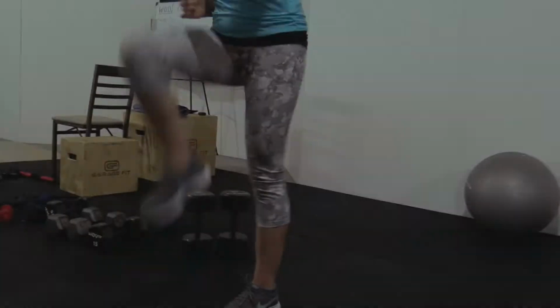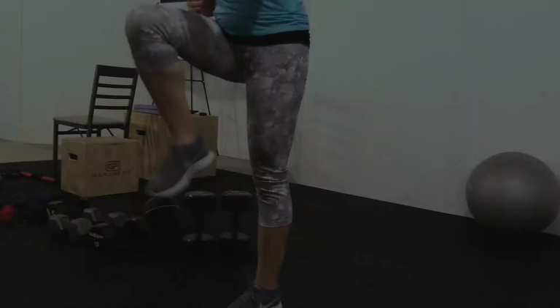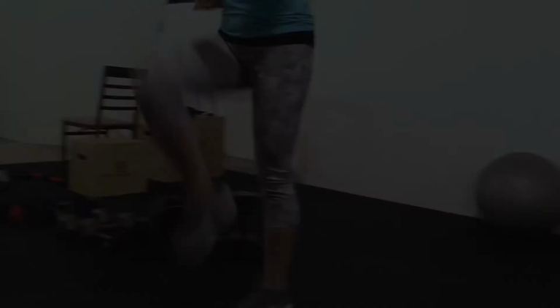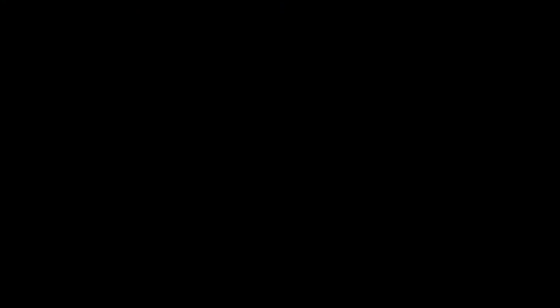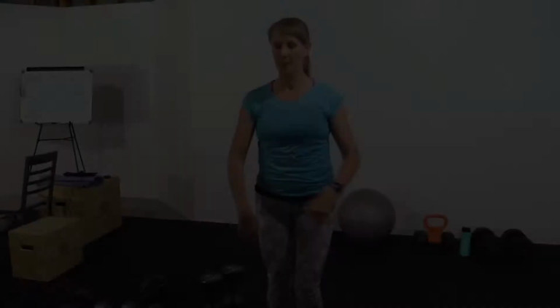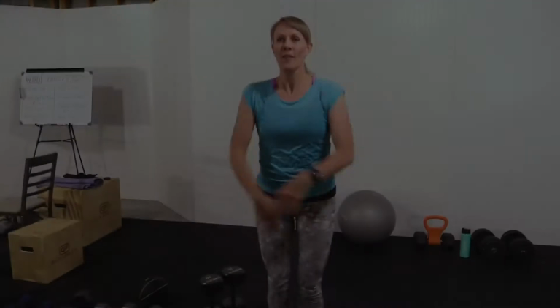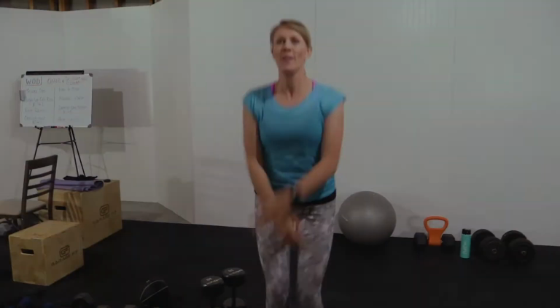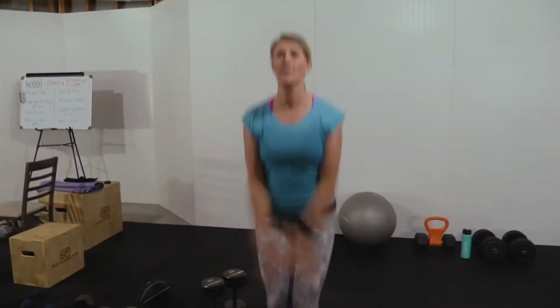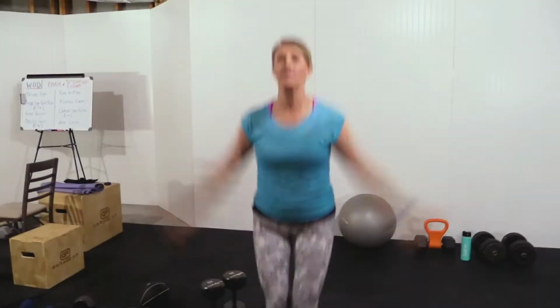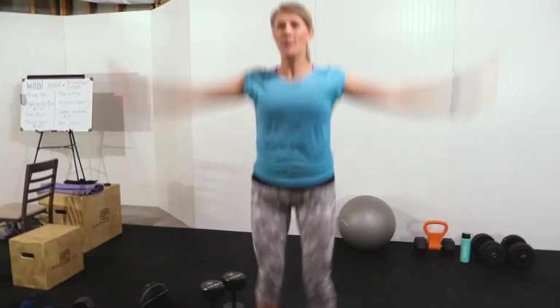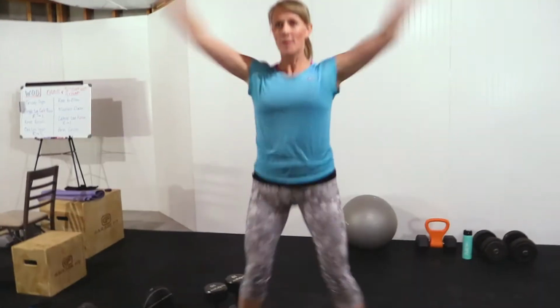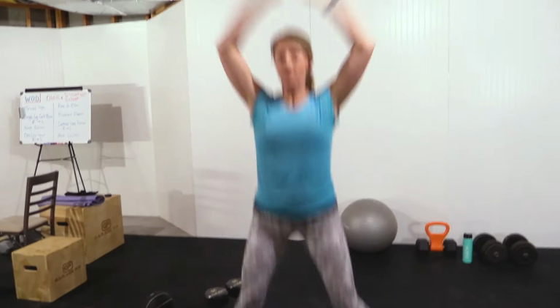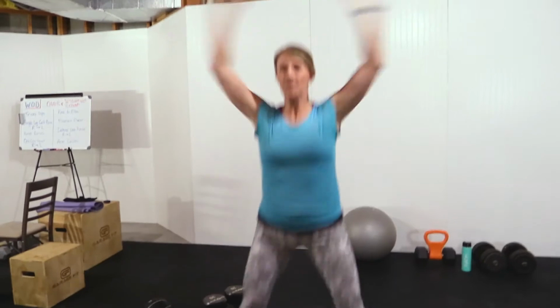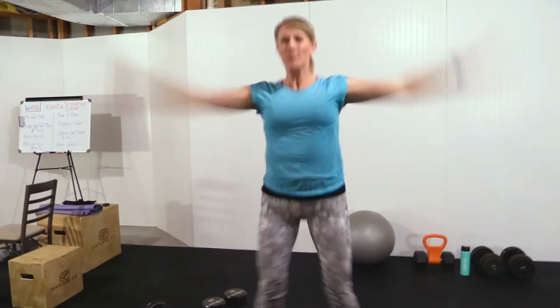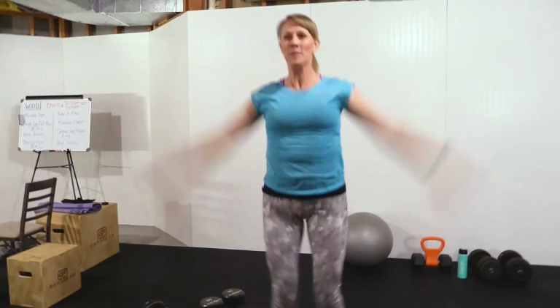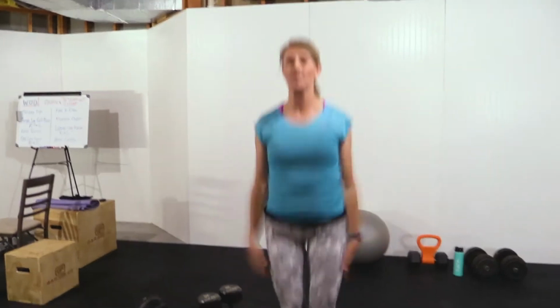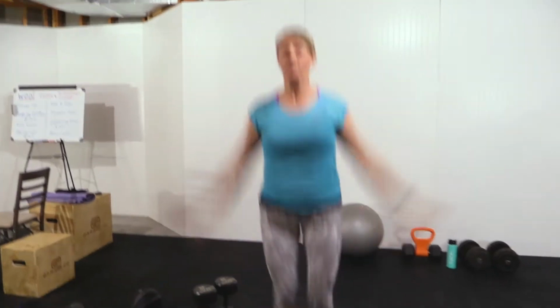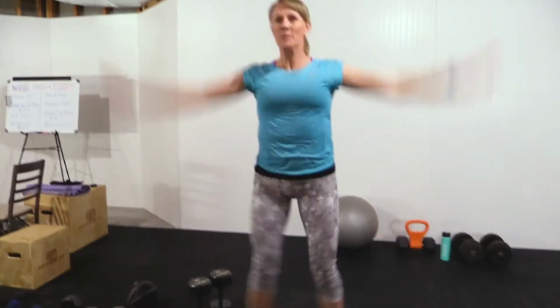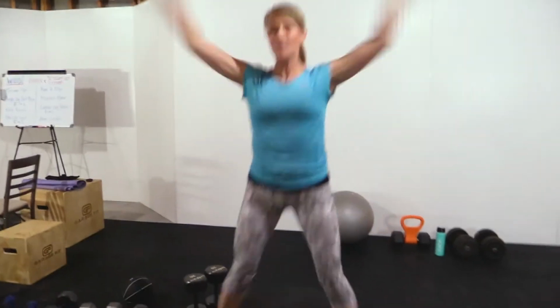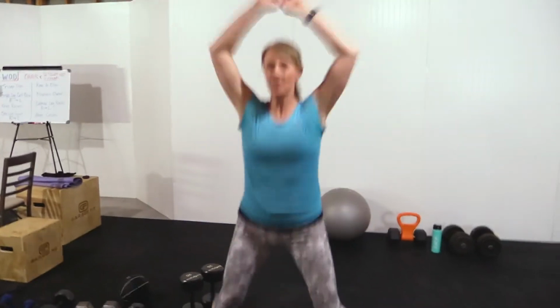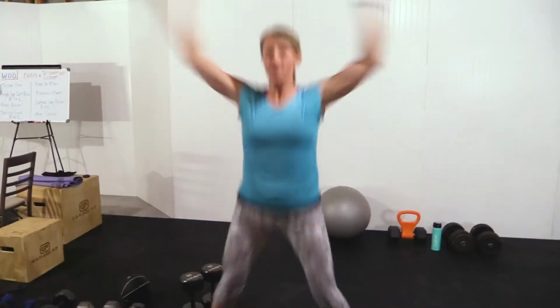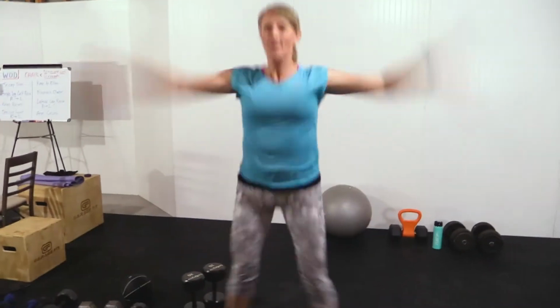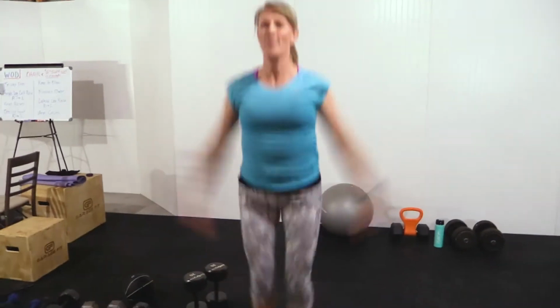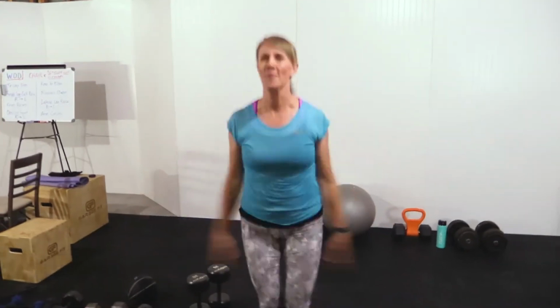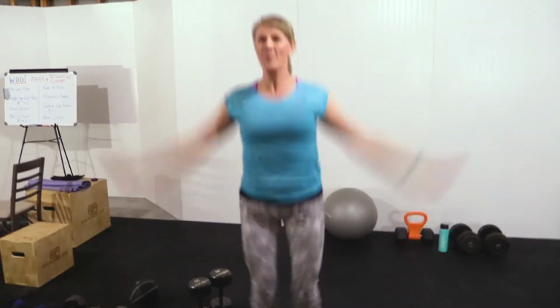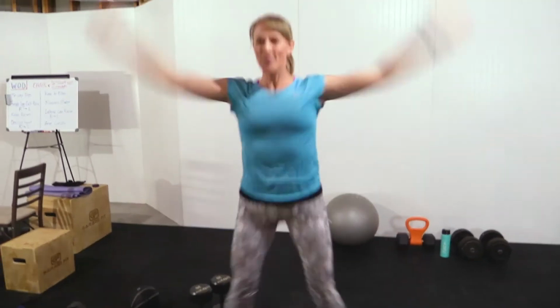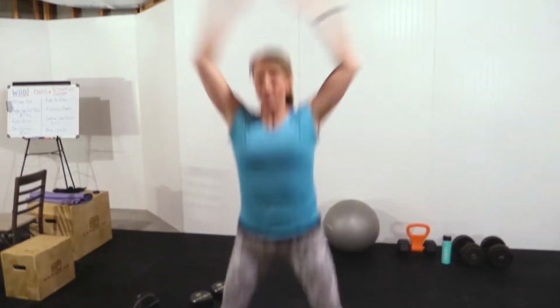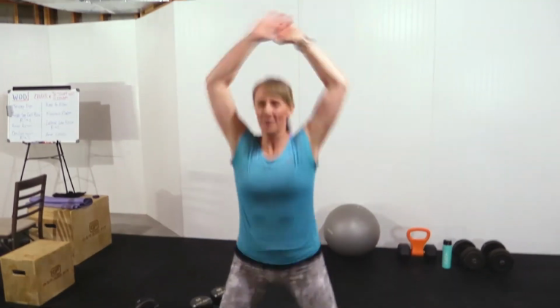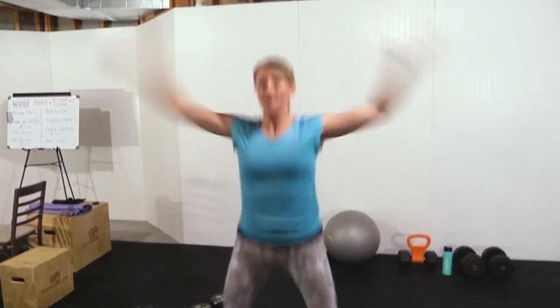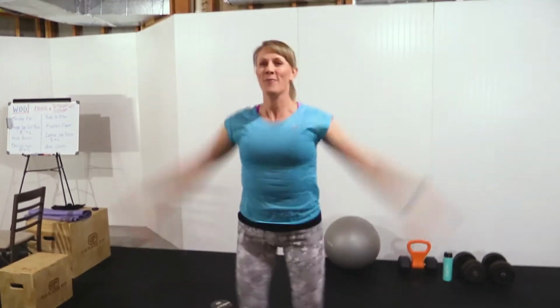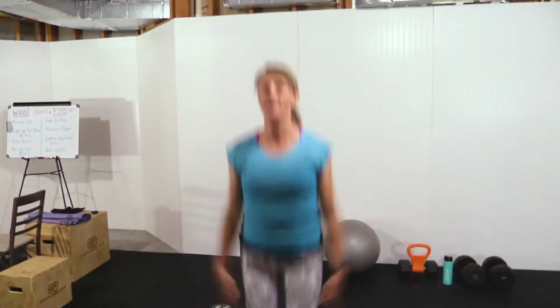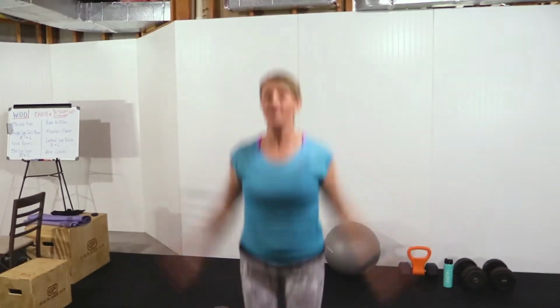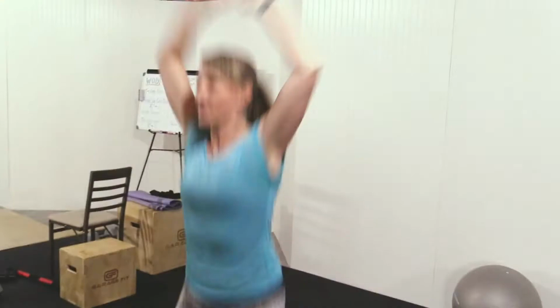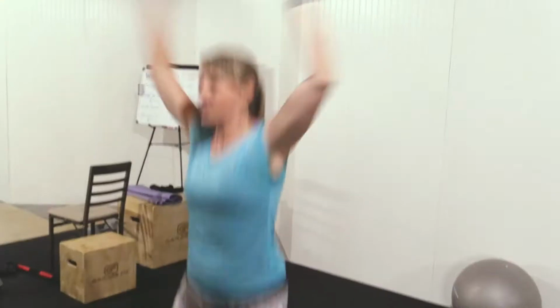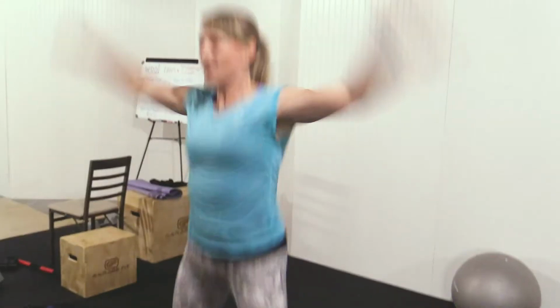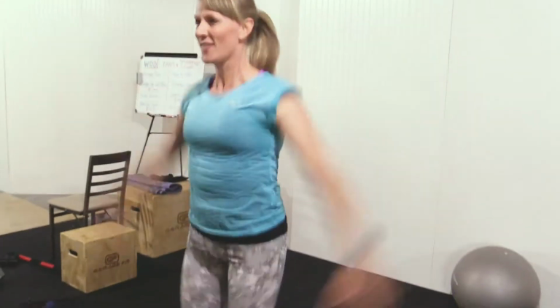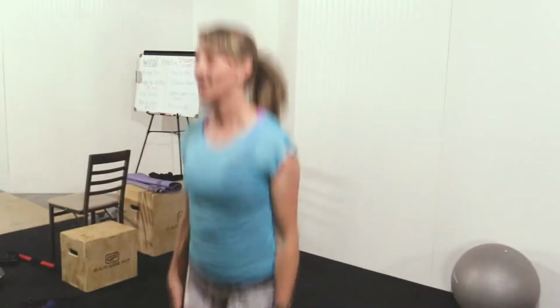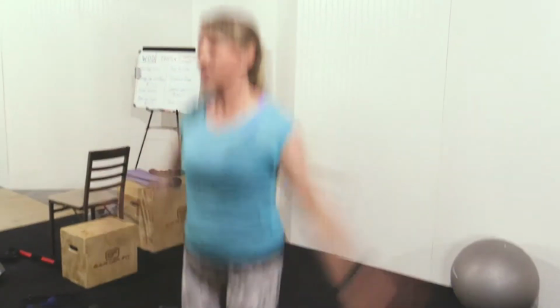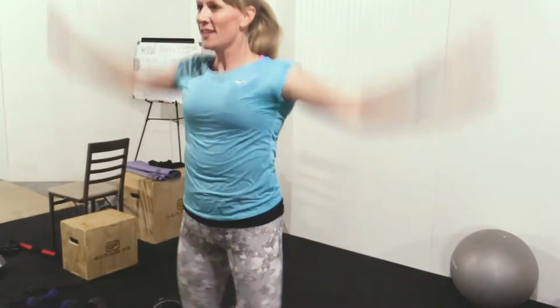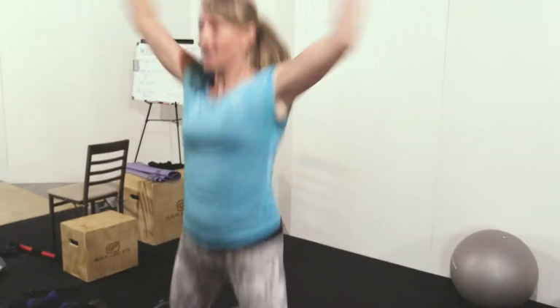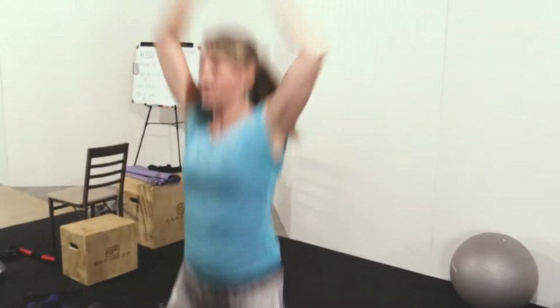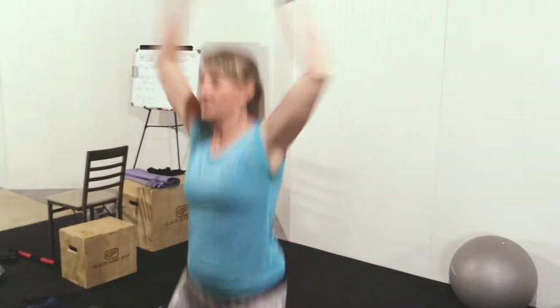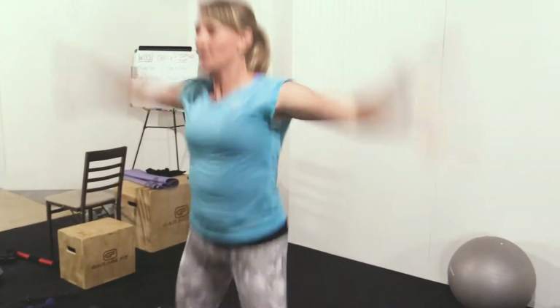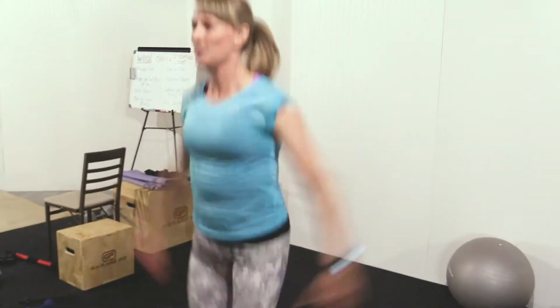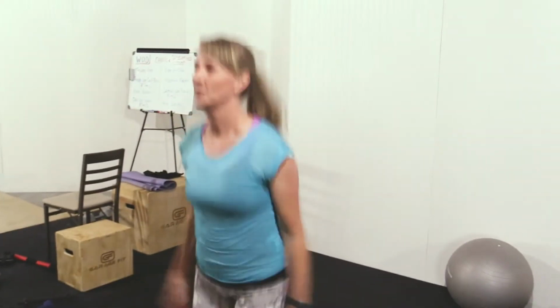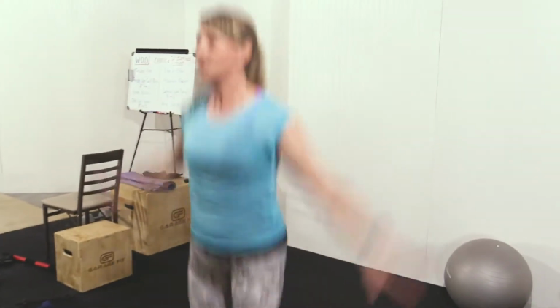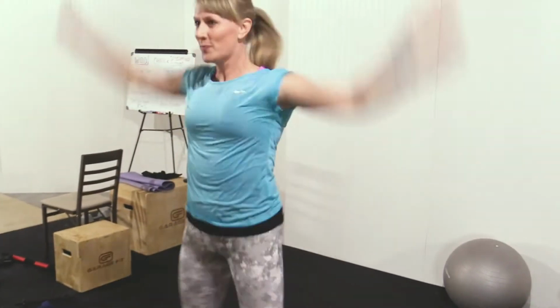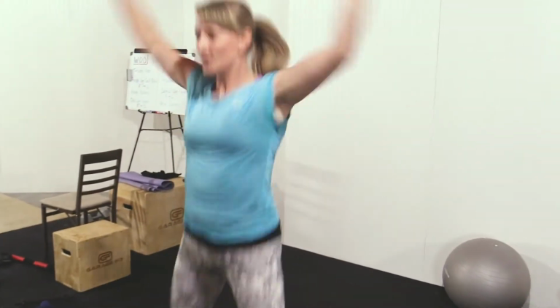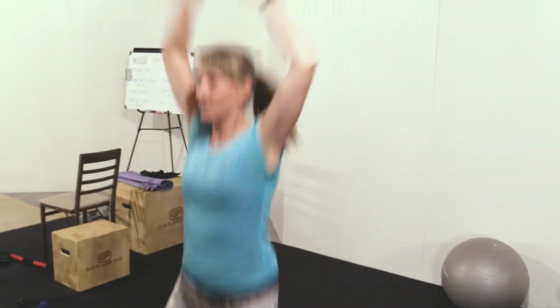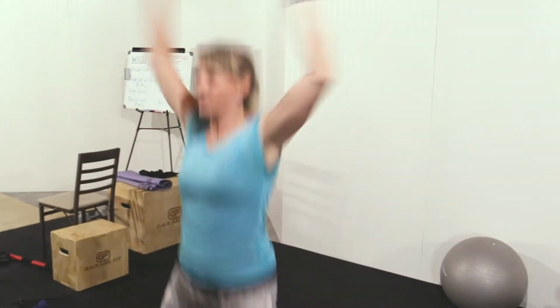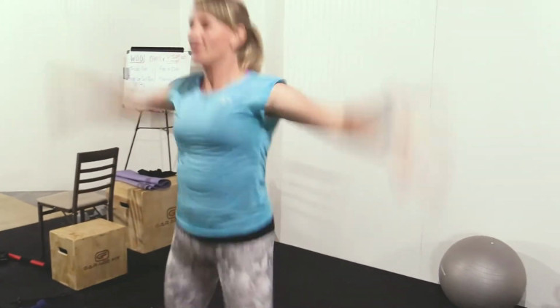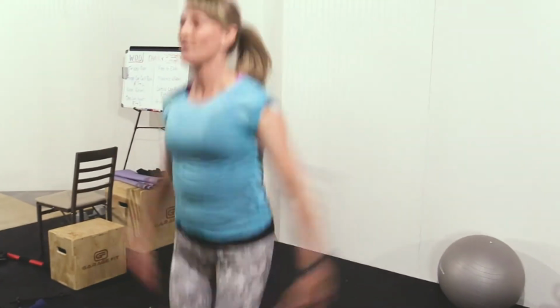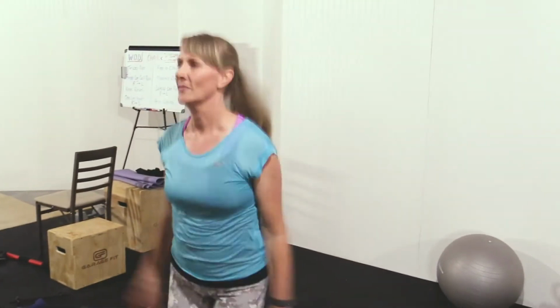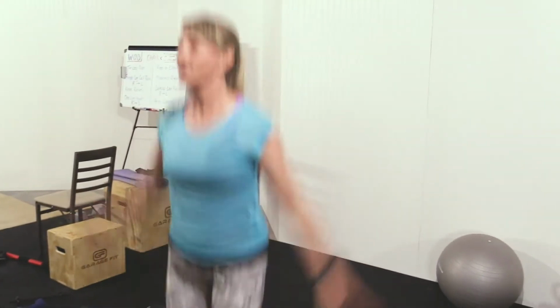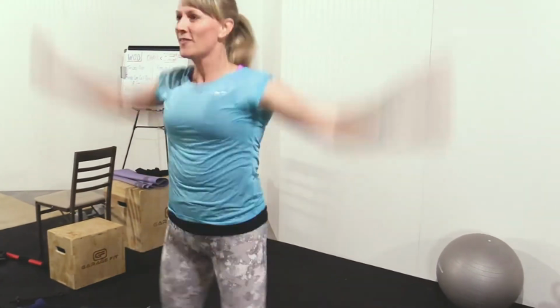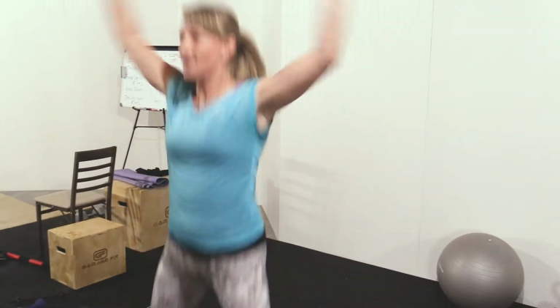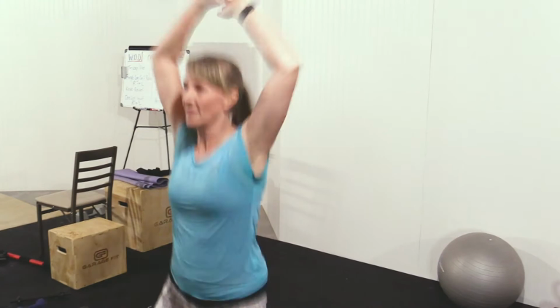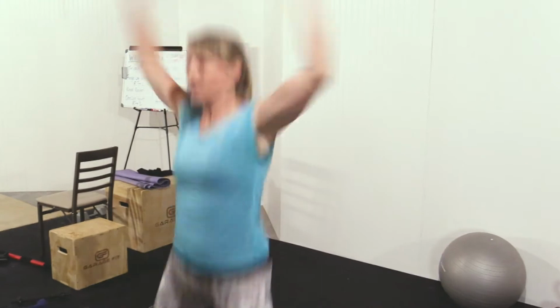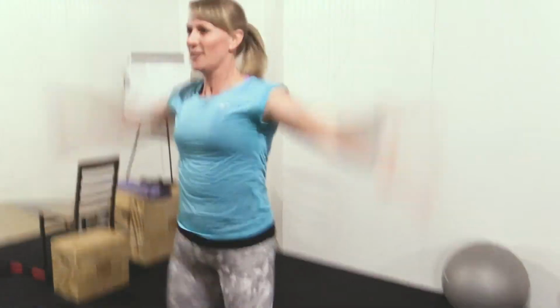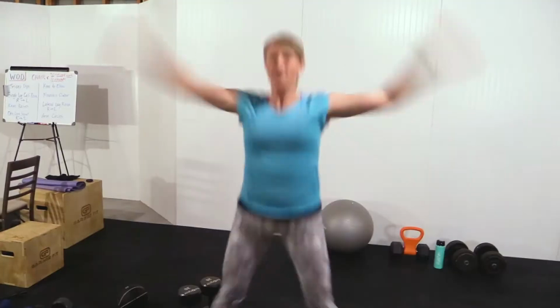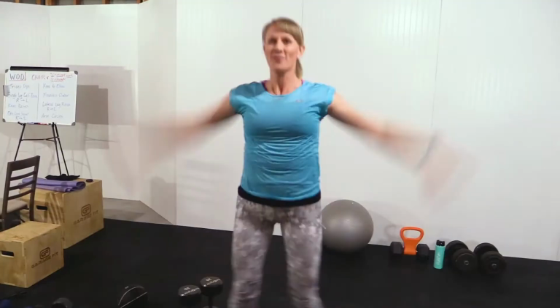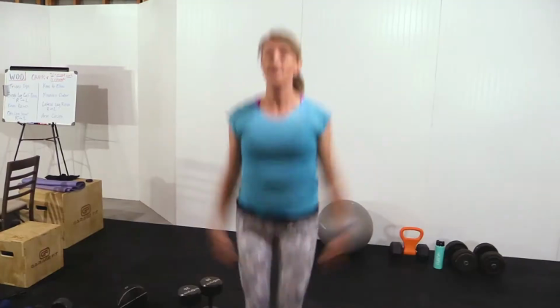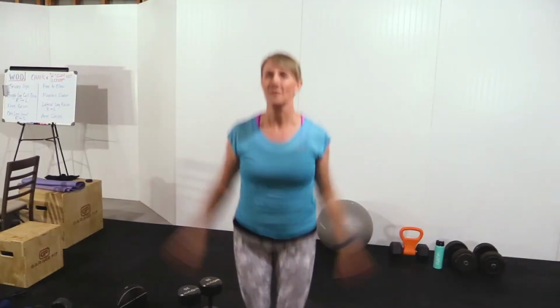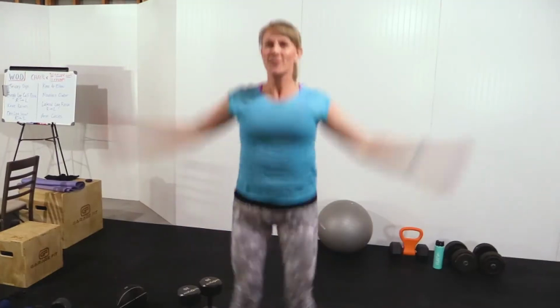Next, you're going to go into jumping jacks. We're going to do that for about a minute. Make sure your arms are high up in the air above your head and get that heart rate really going.